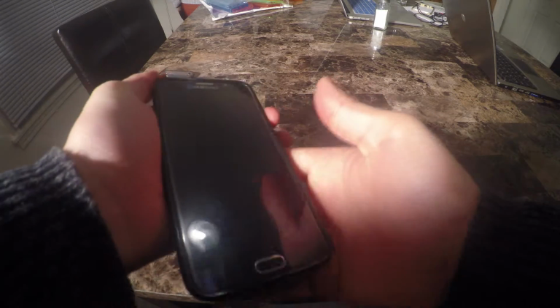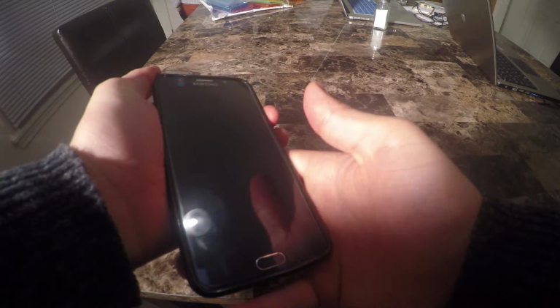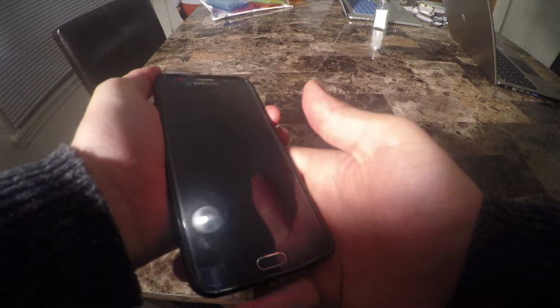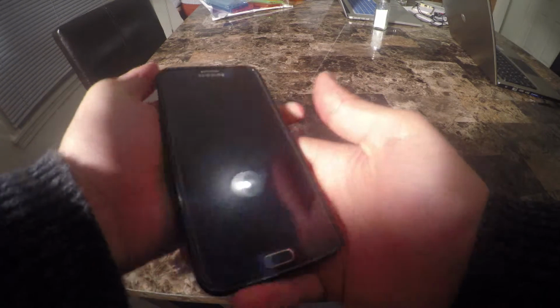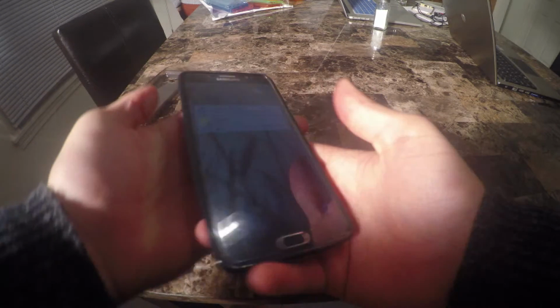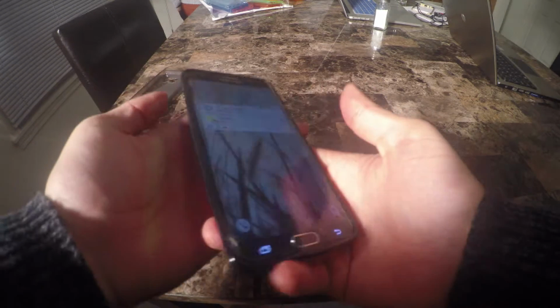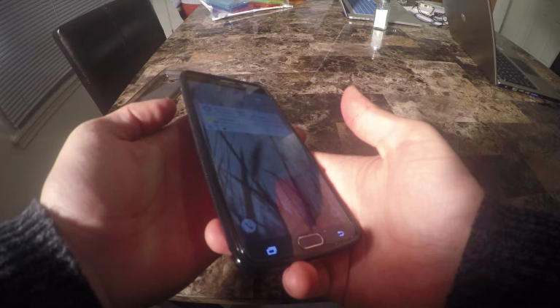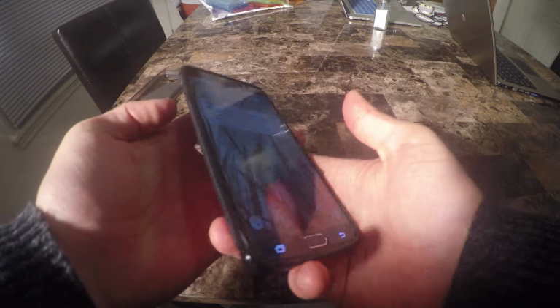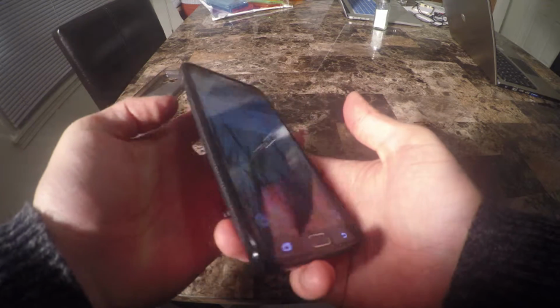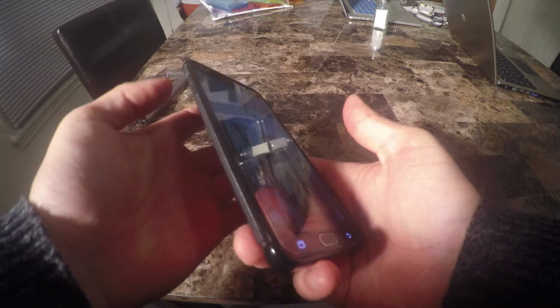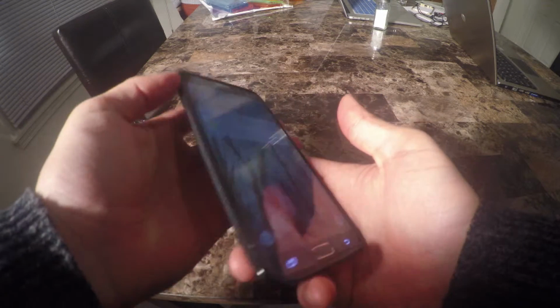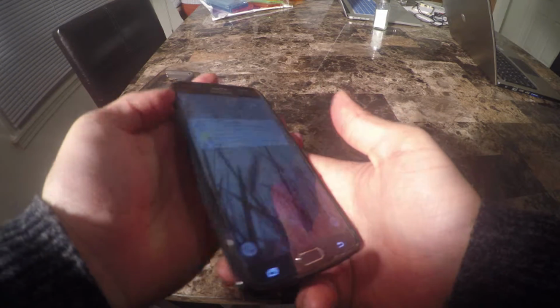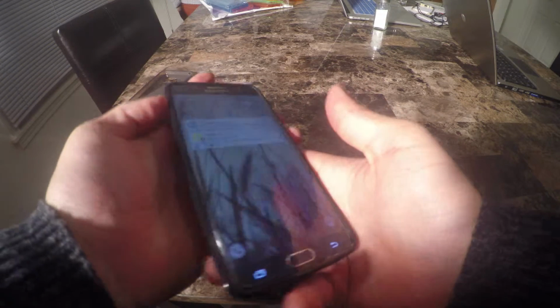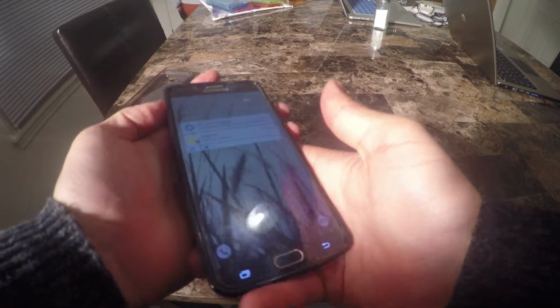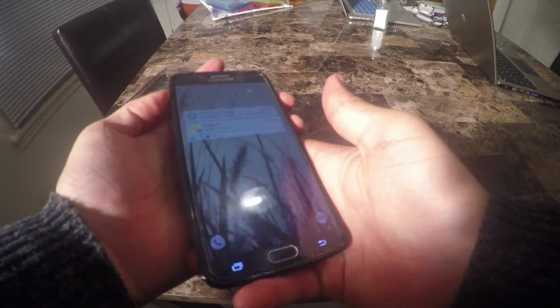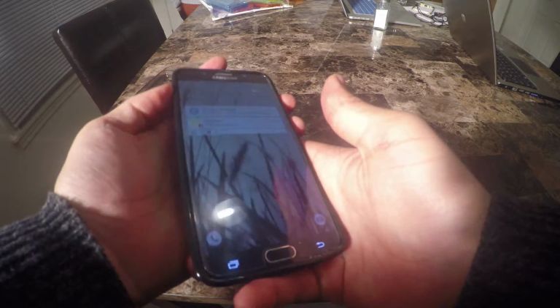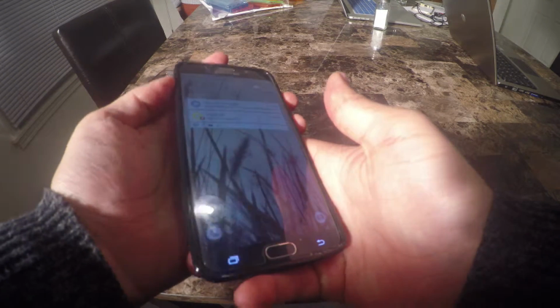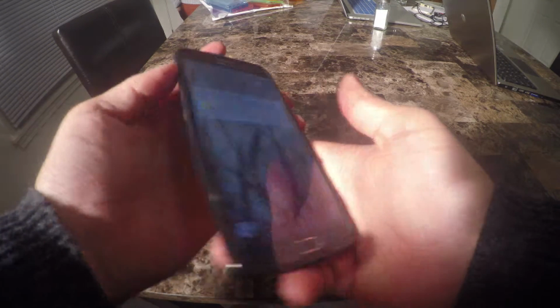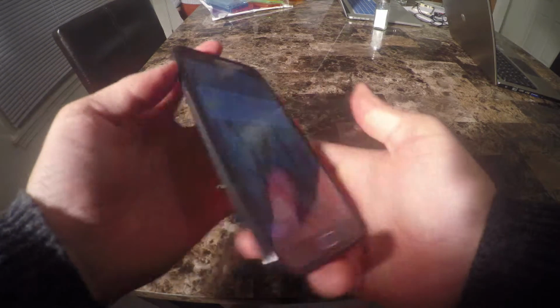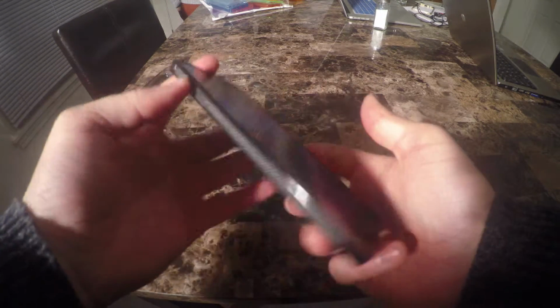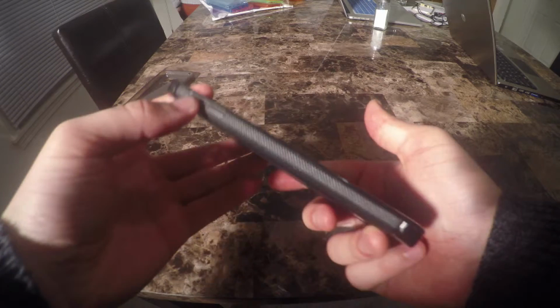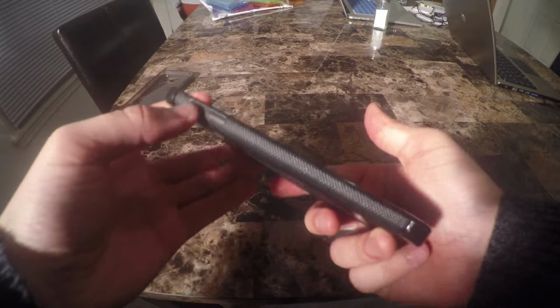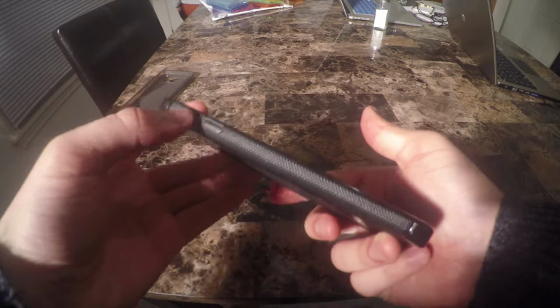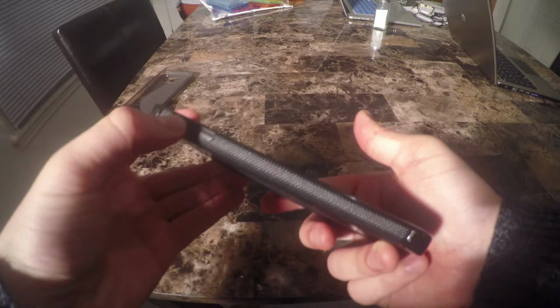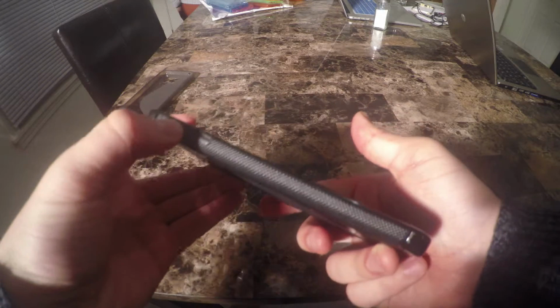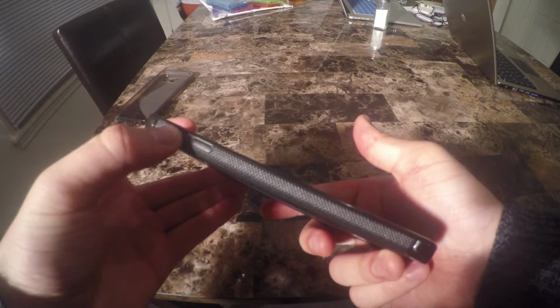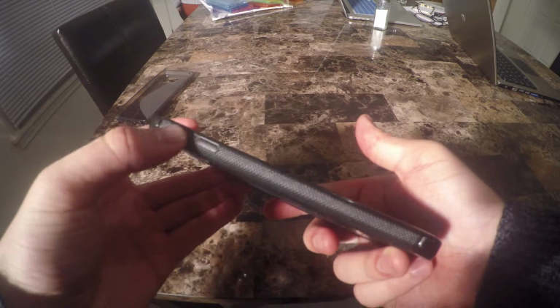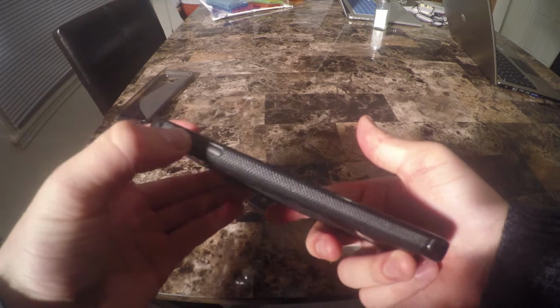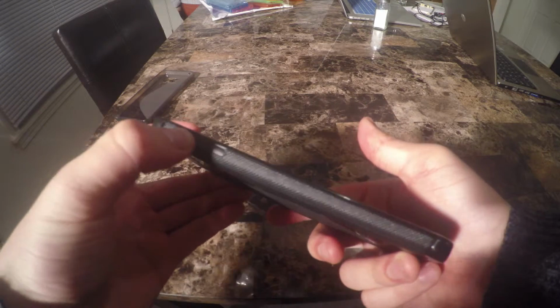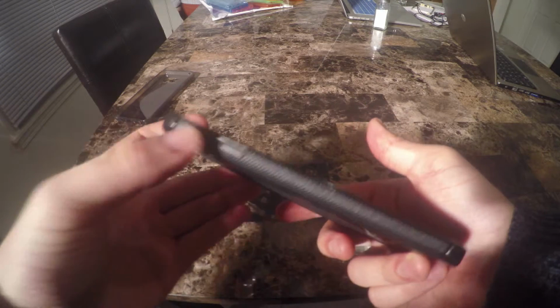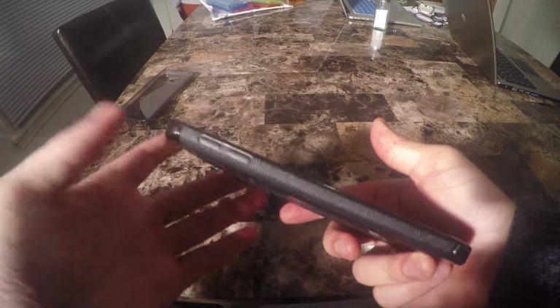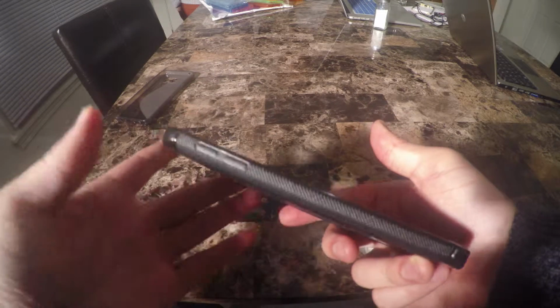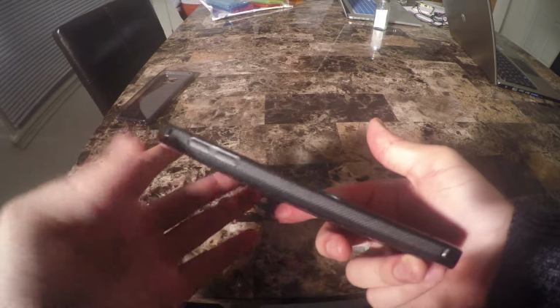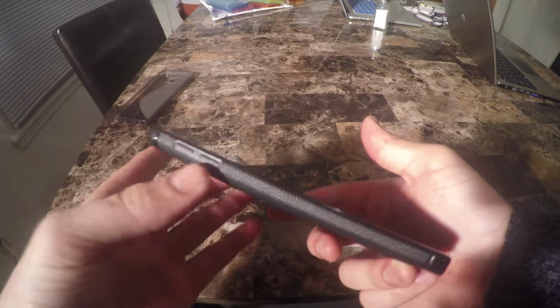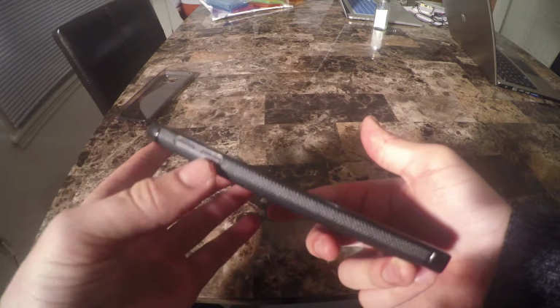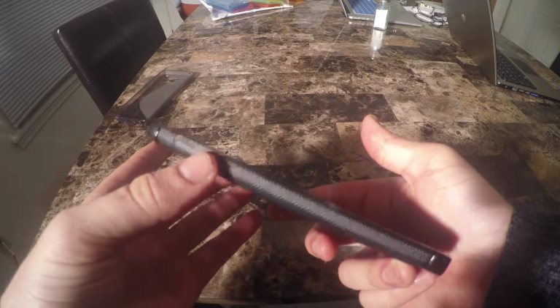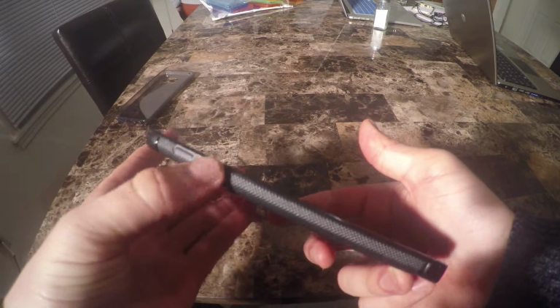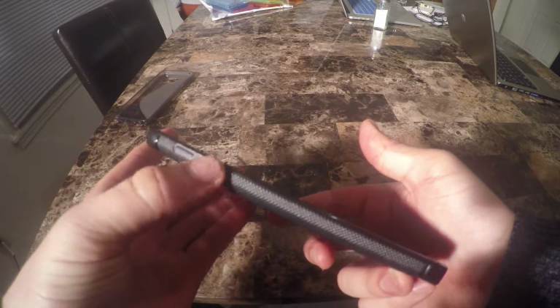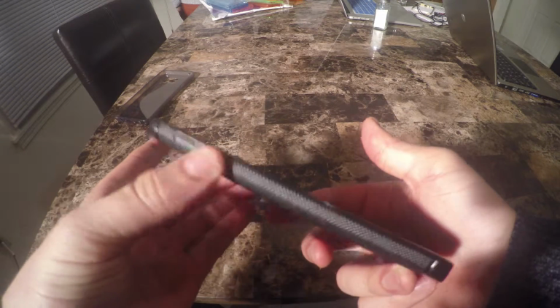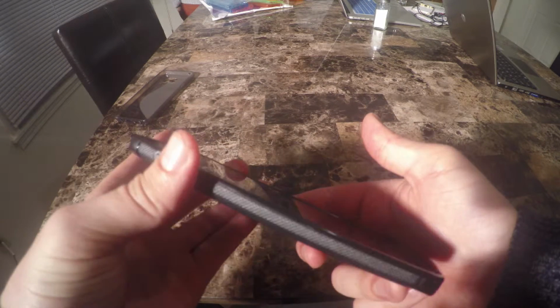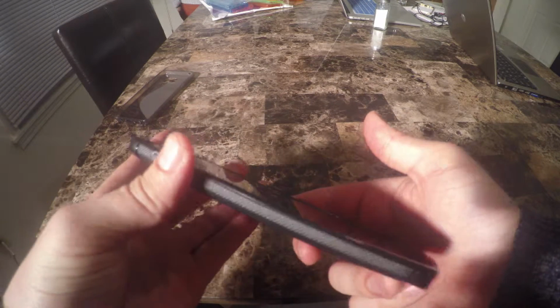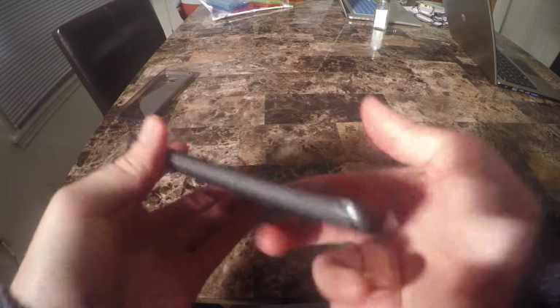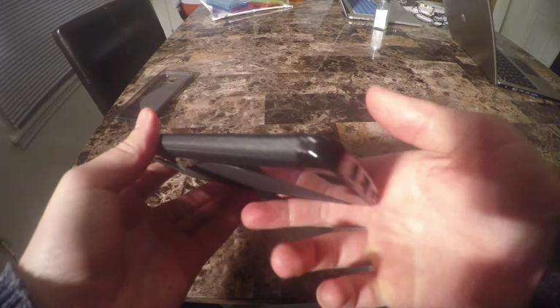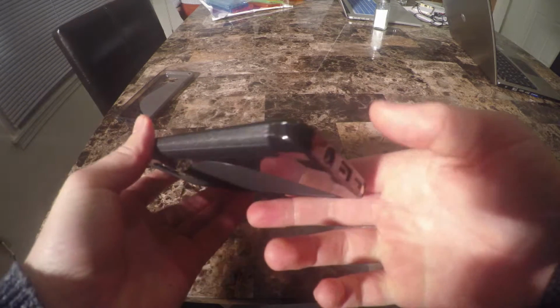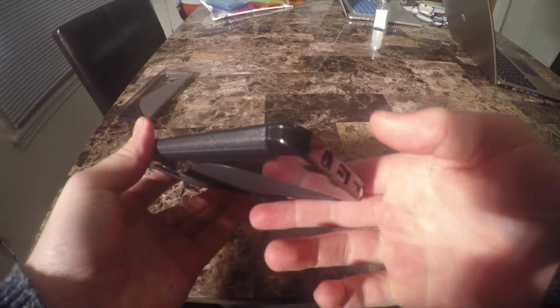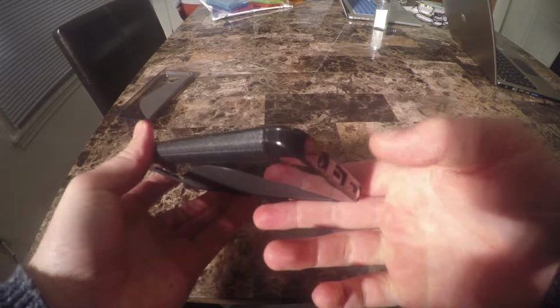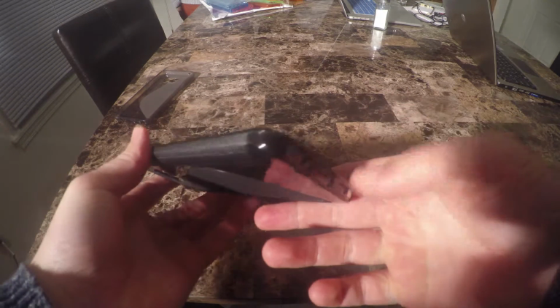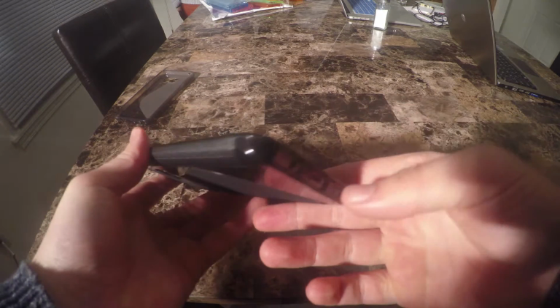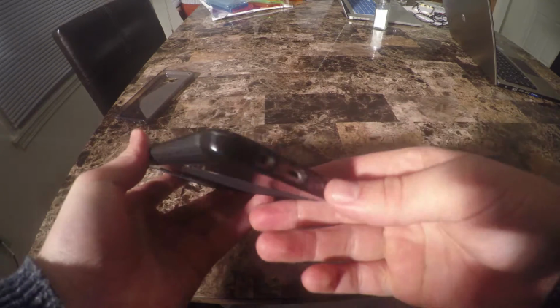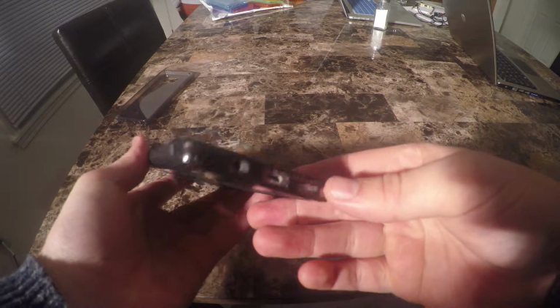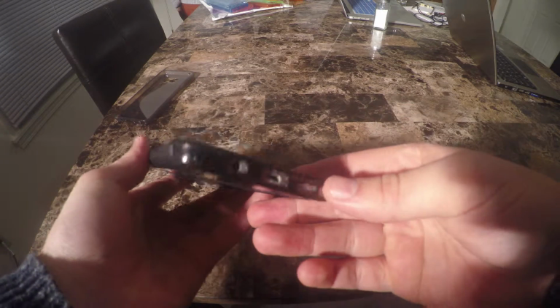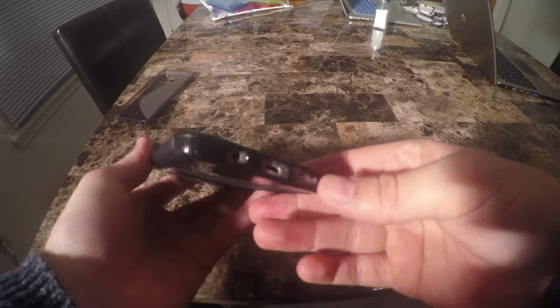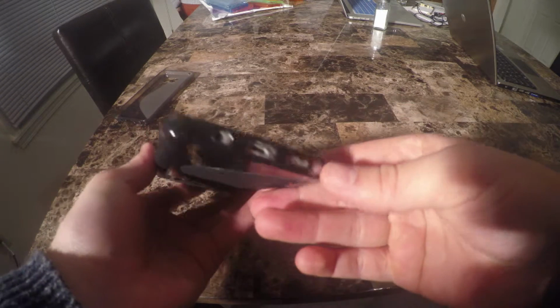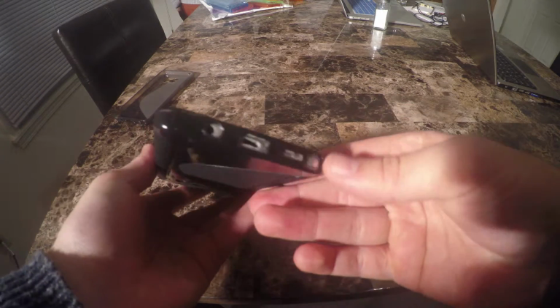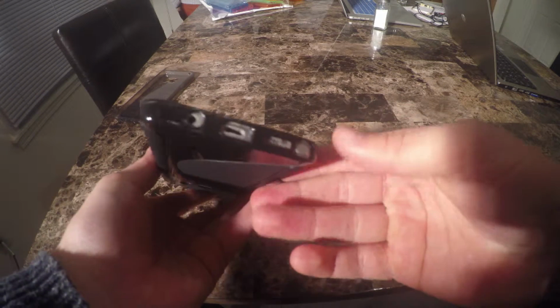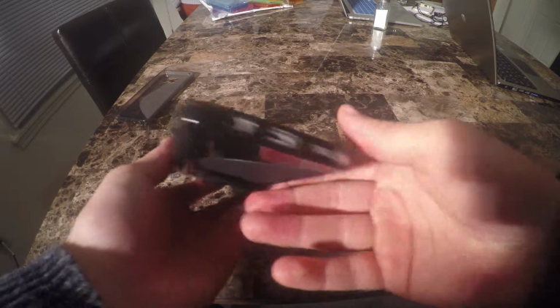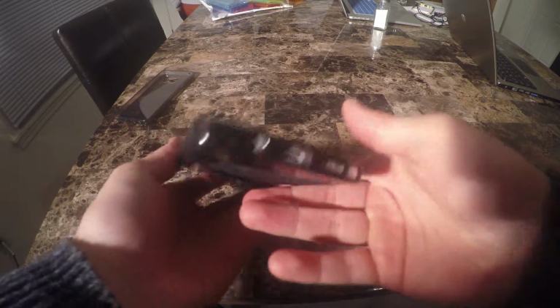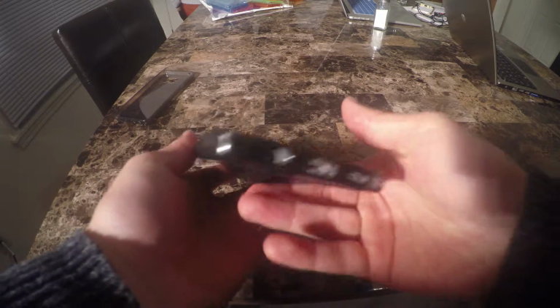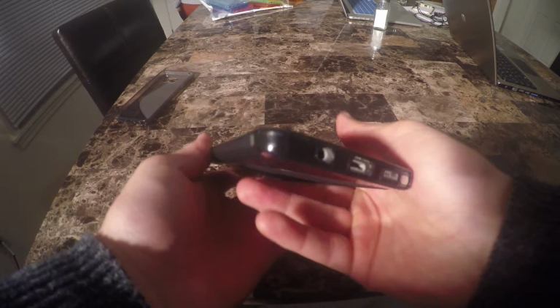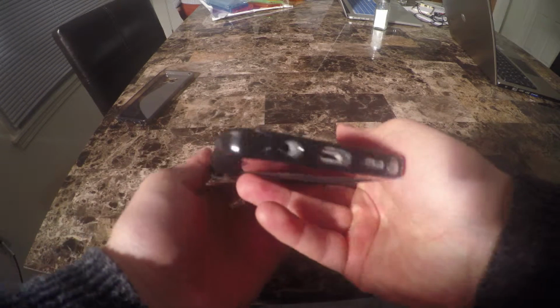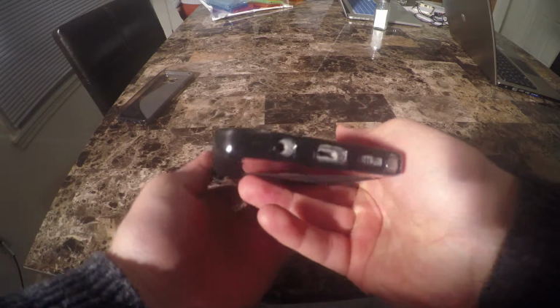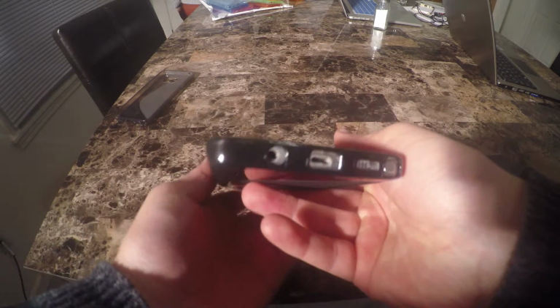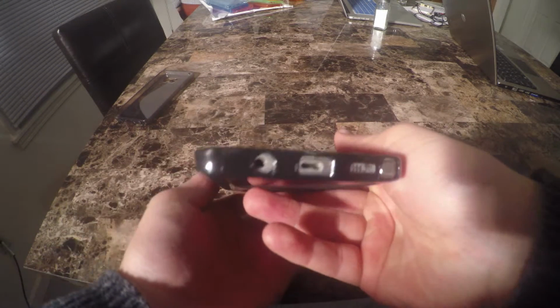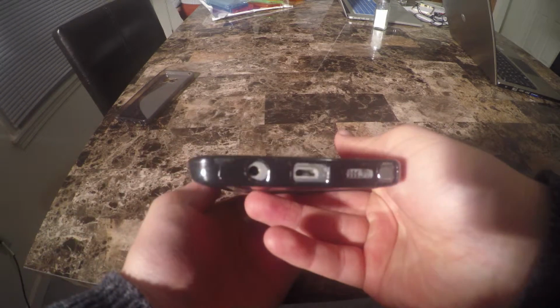Let's check the responsiveness of the buttons. They truly are perfectly responsive — no sensitivity is lost with these cases.